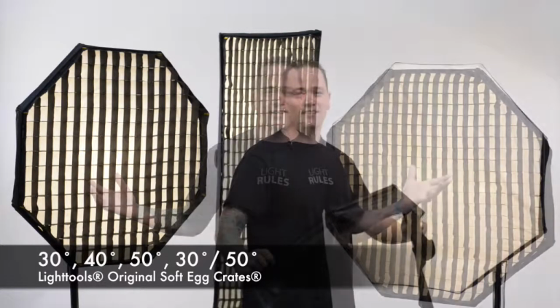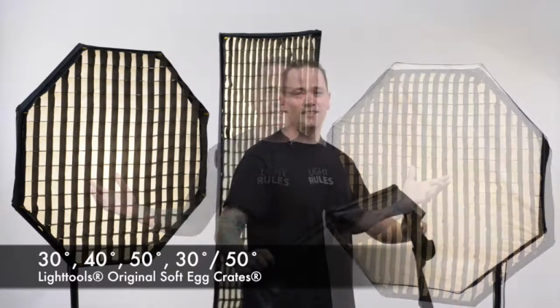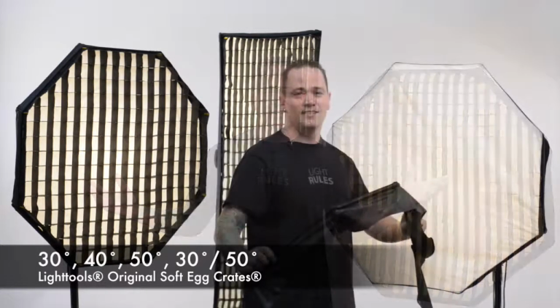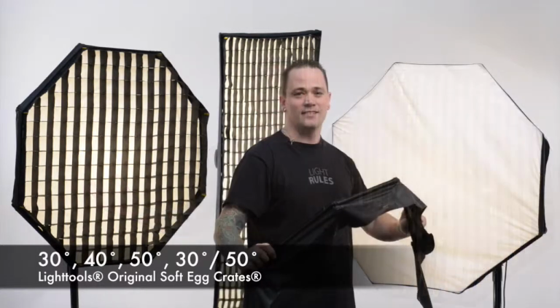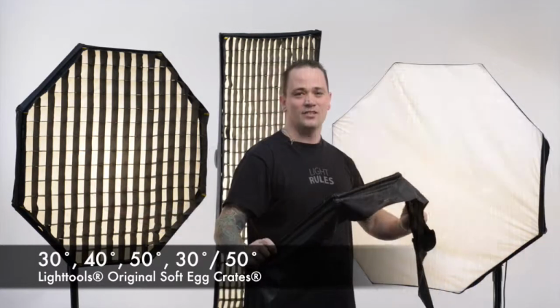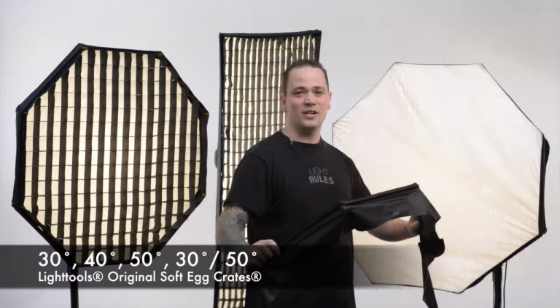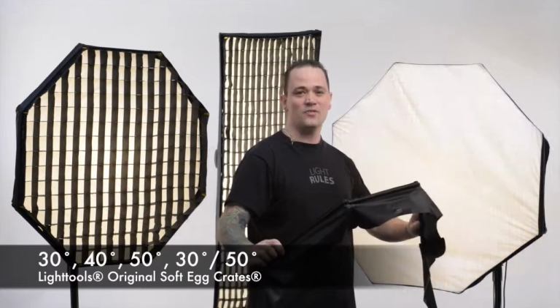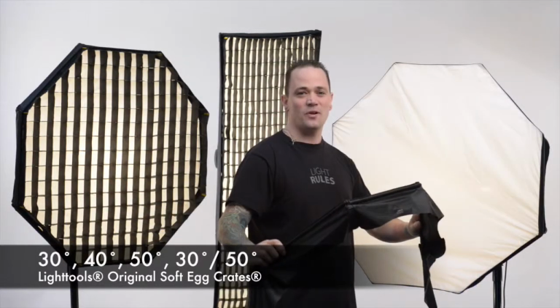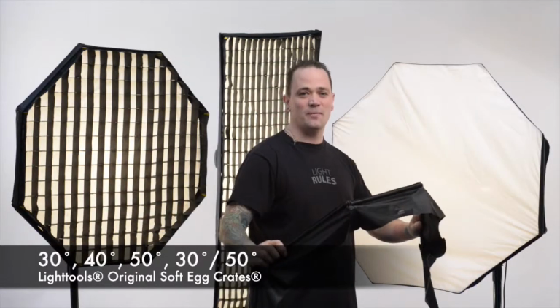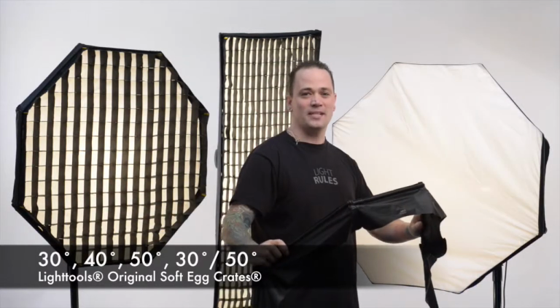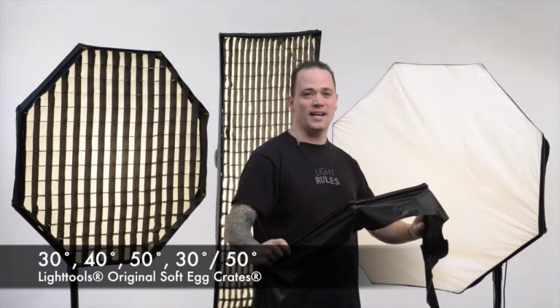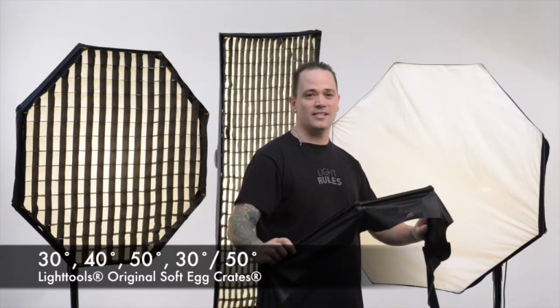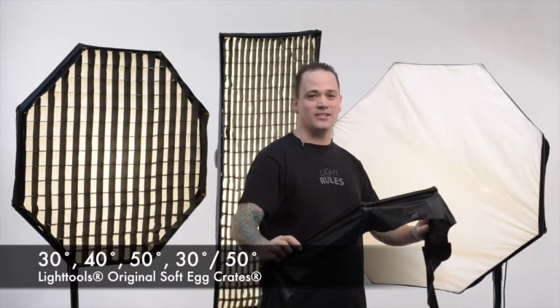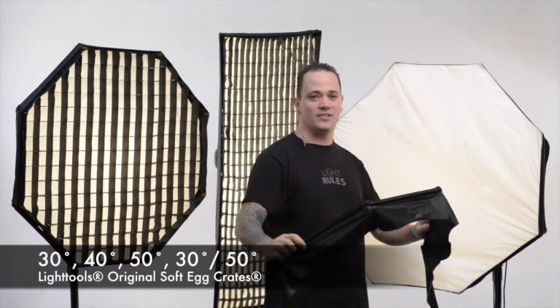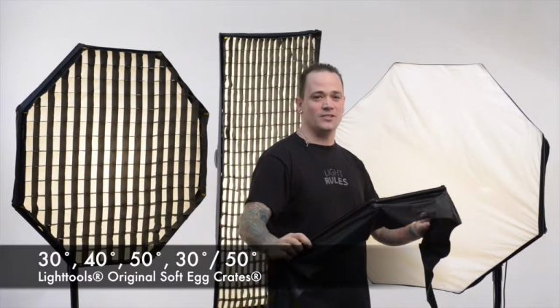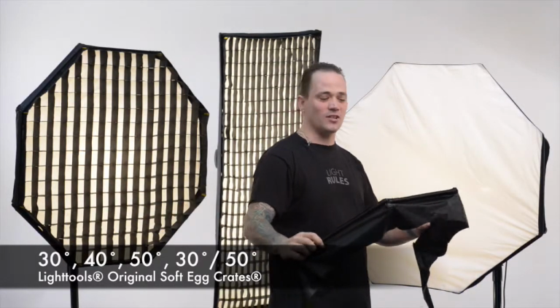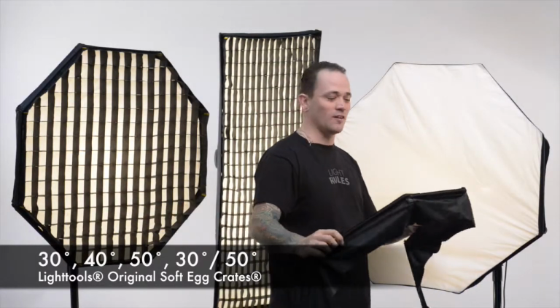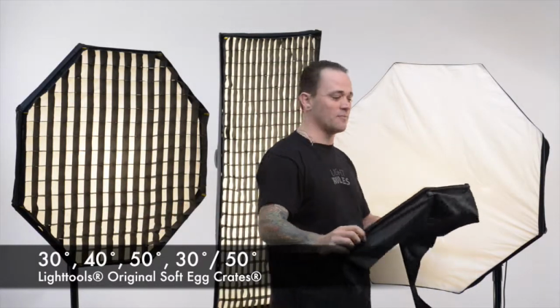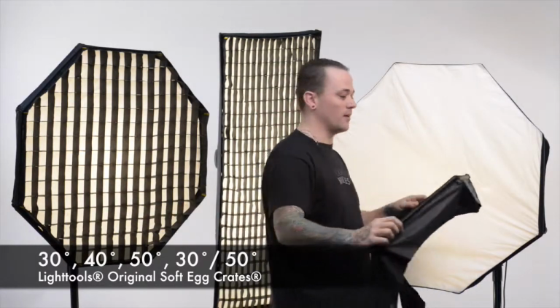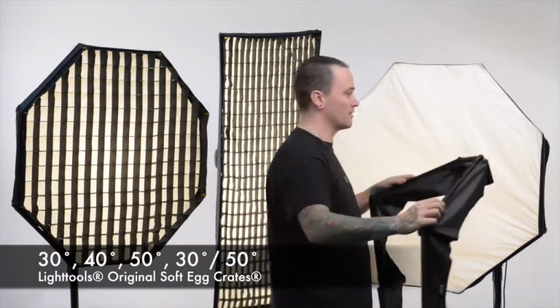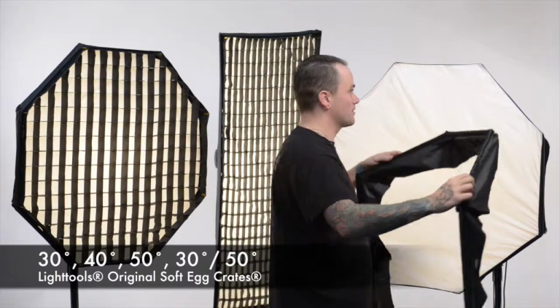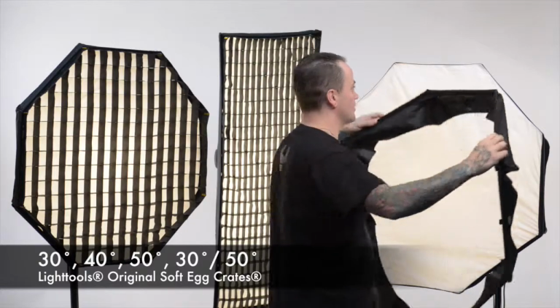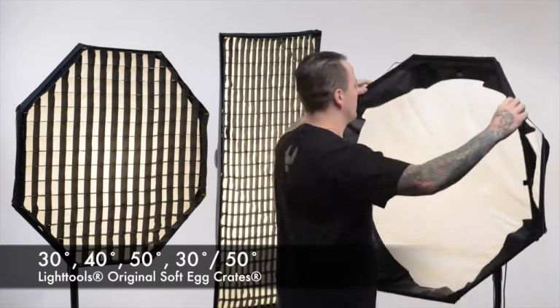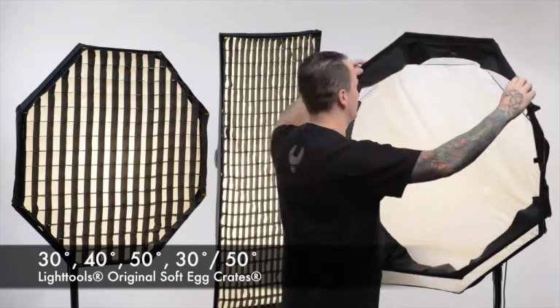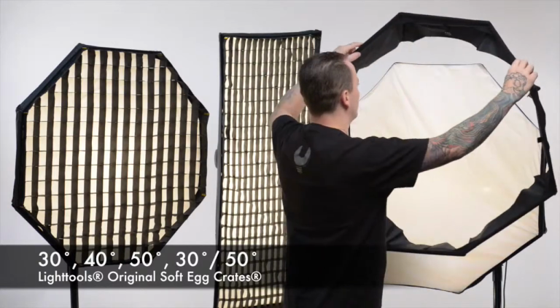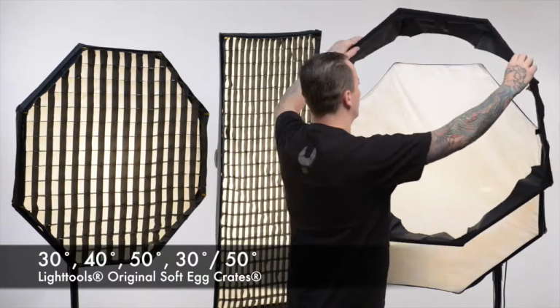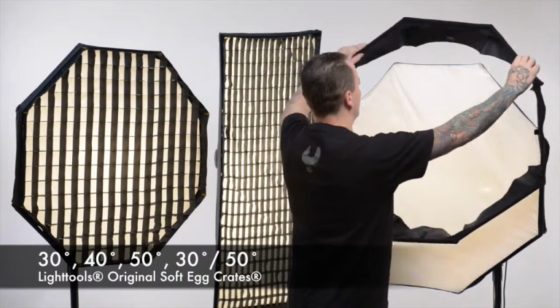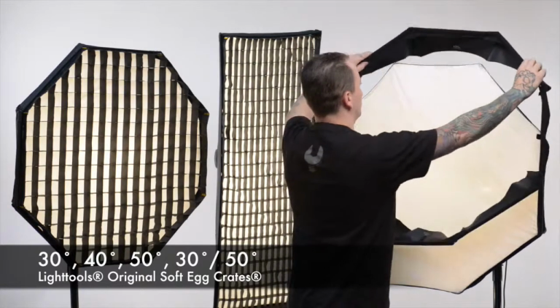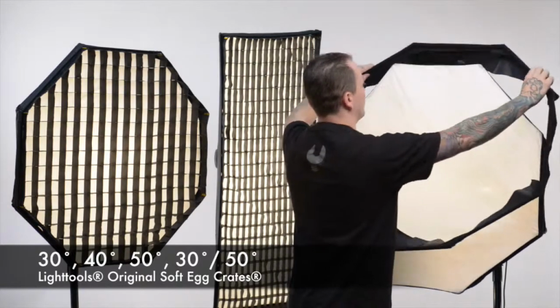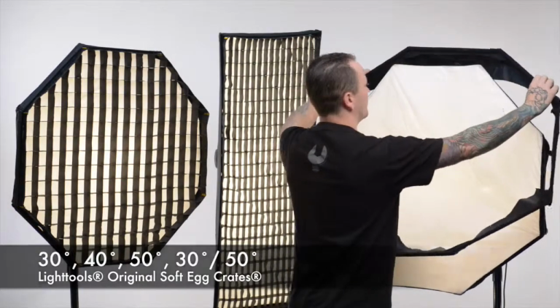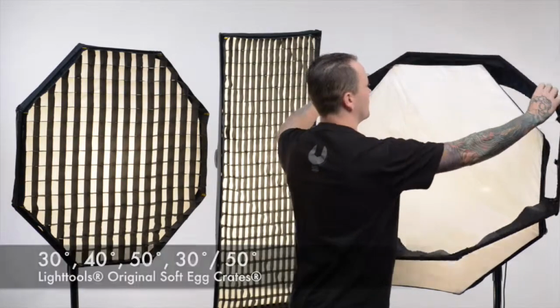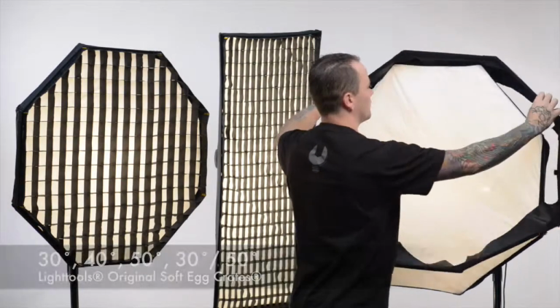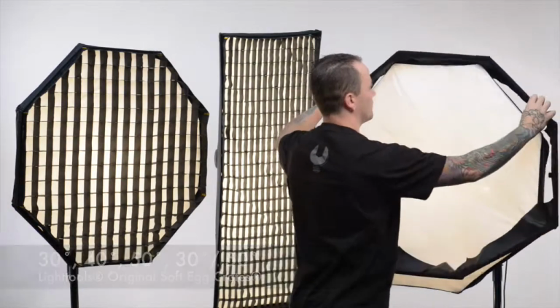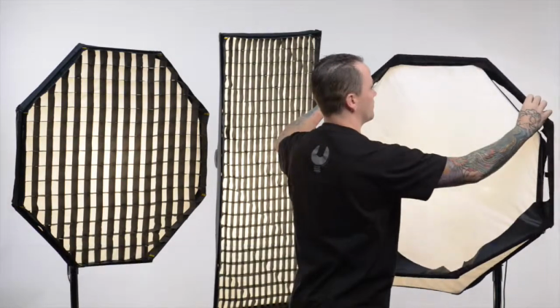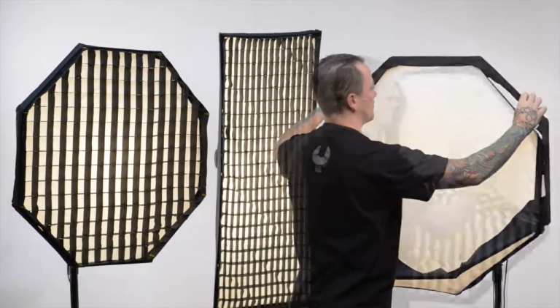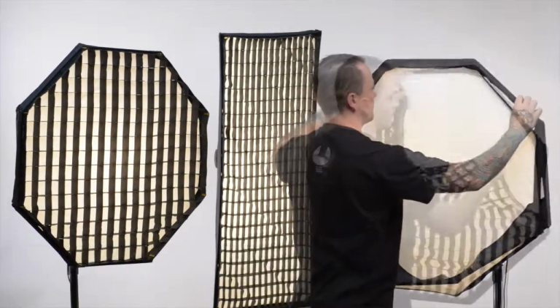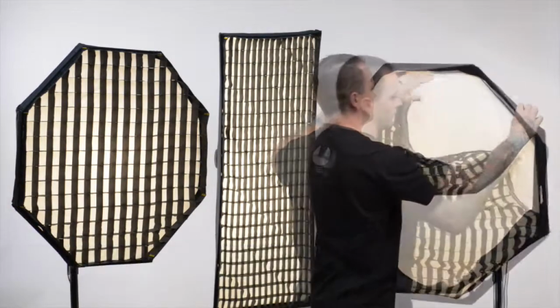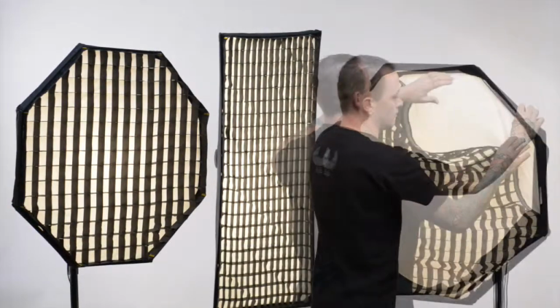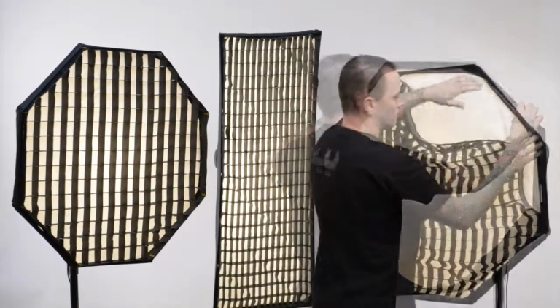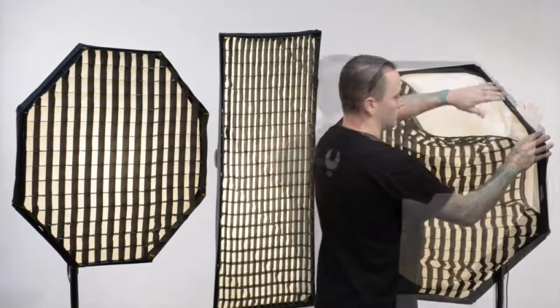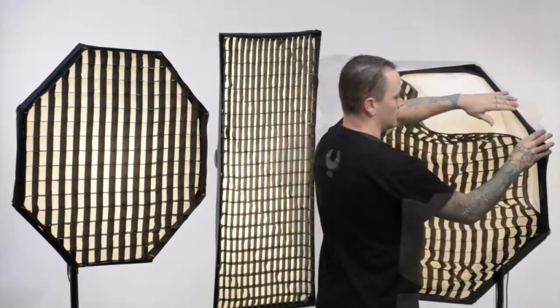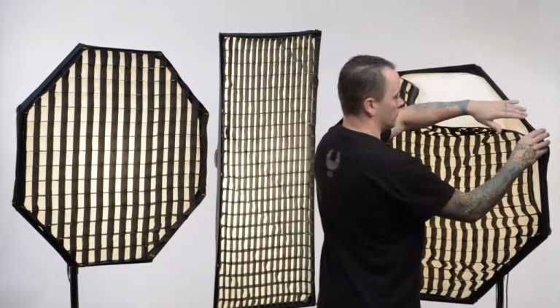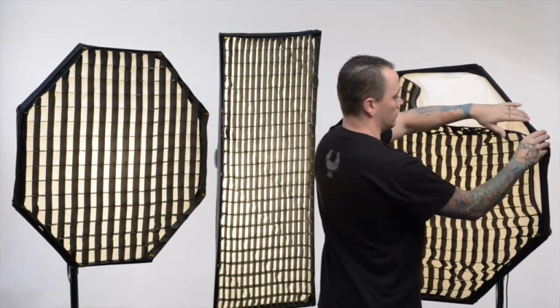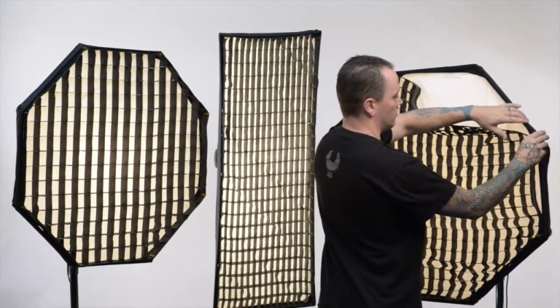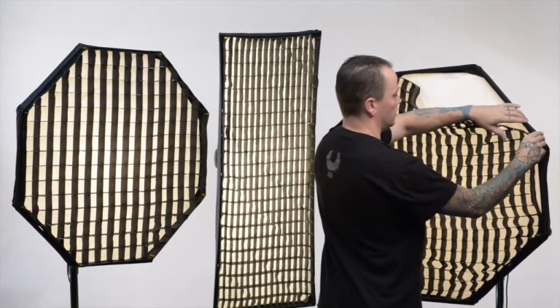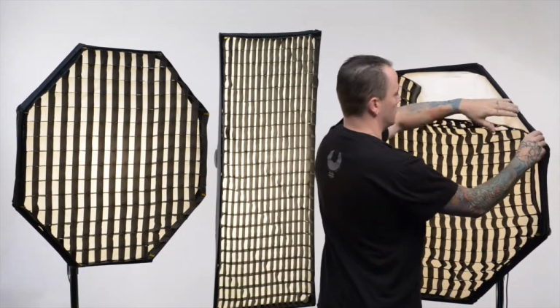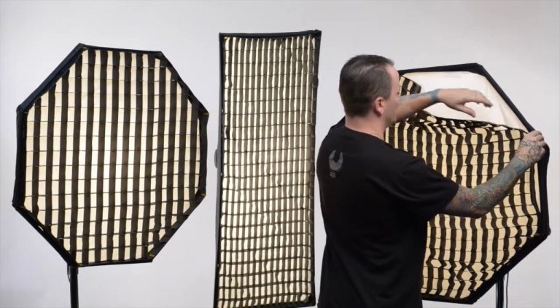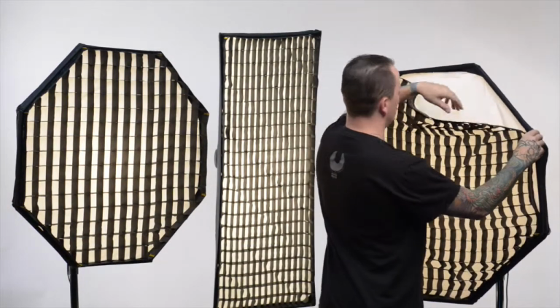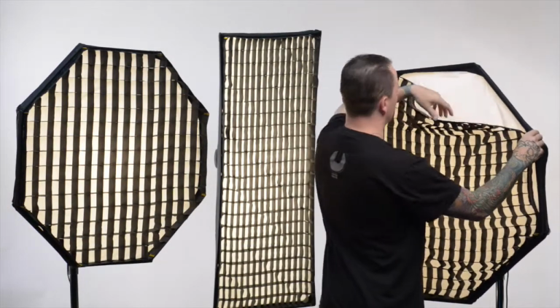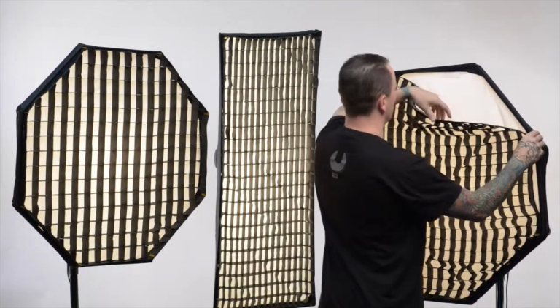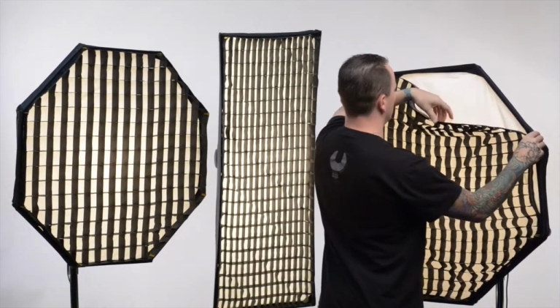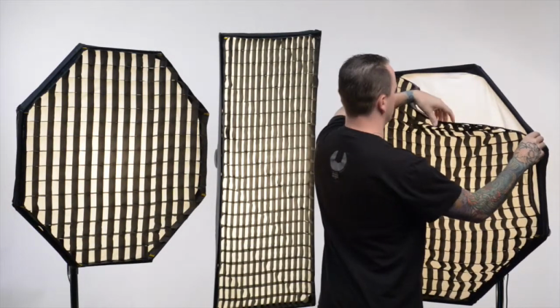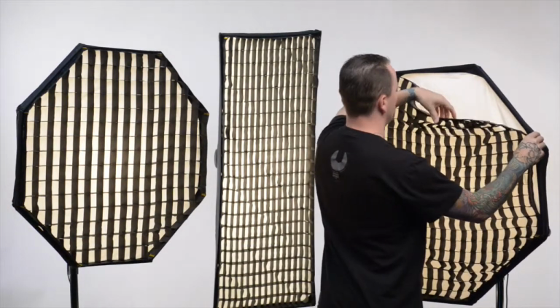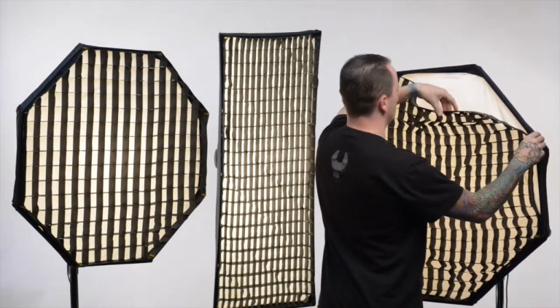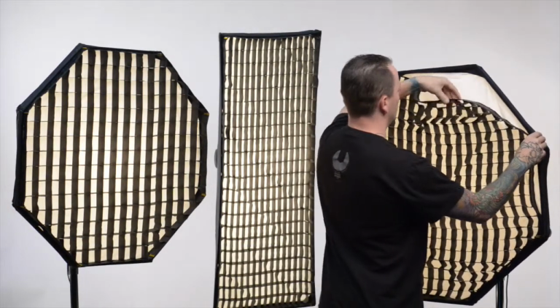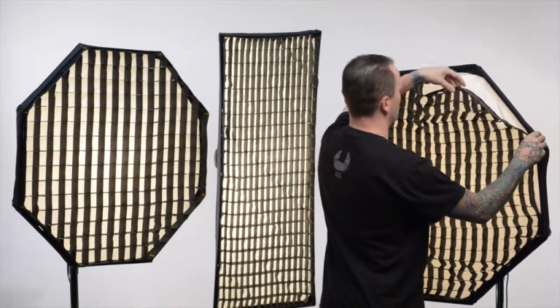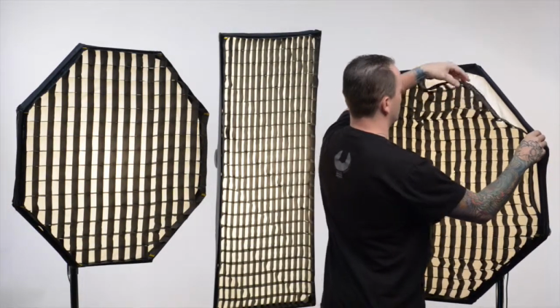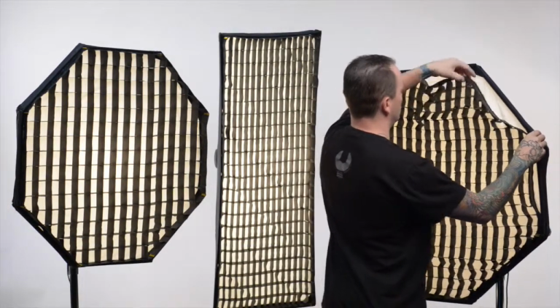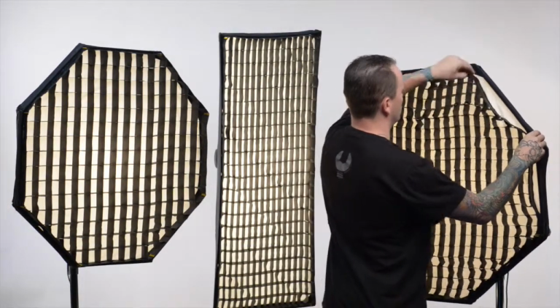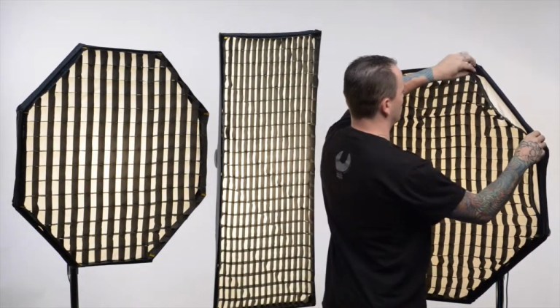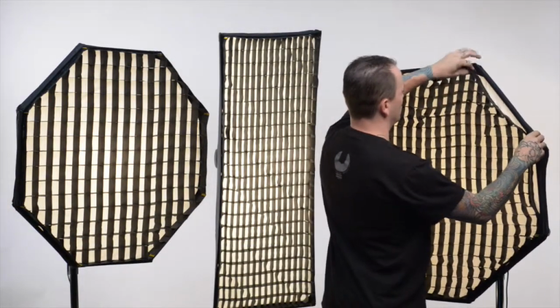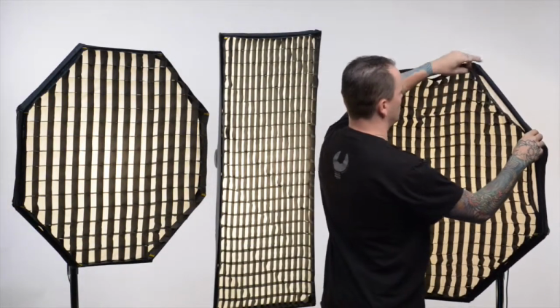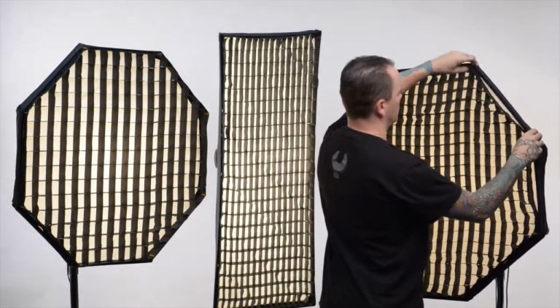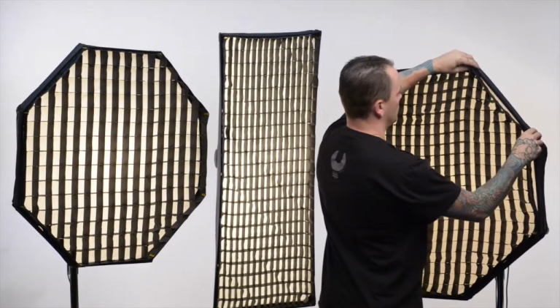The stretch frame attaches to the softbox. The soft egg crate simply attaches to the stretch frame.